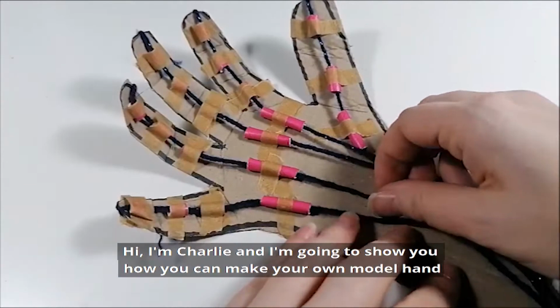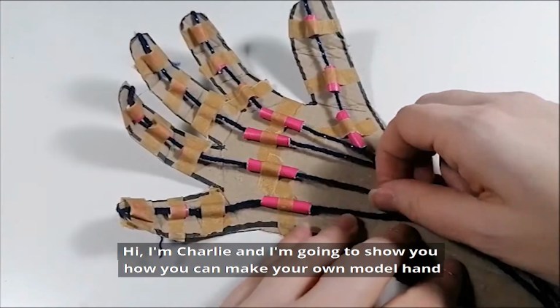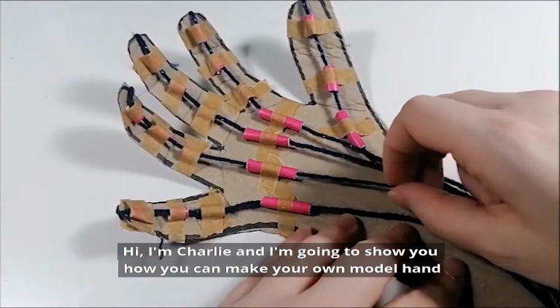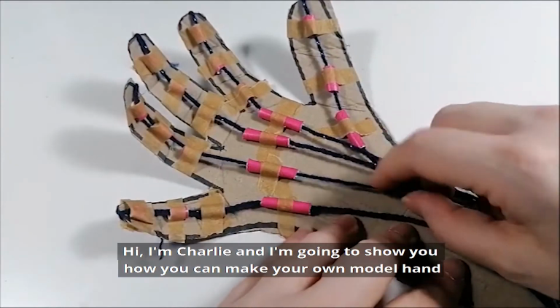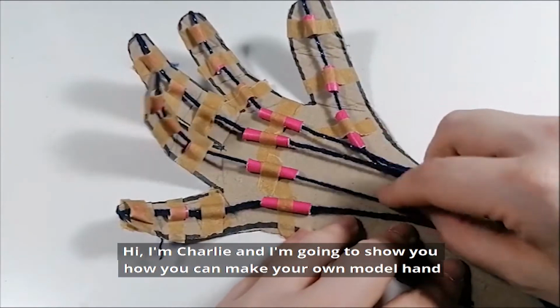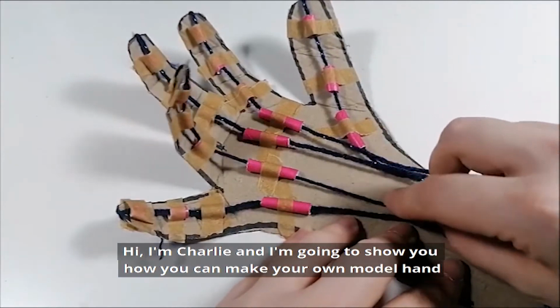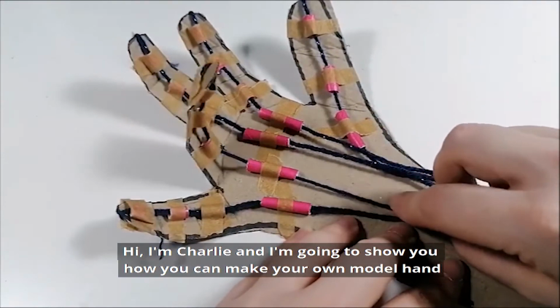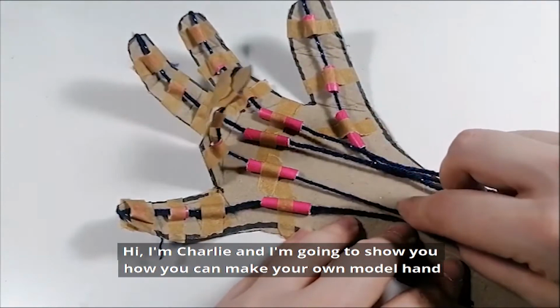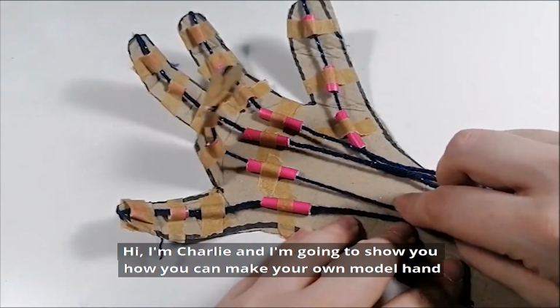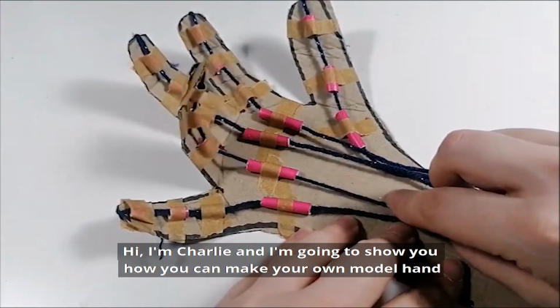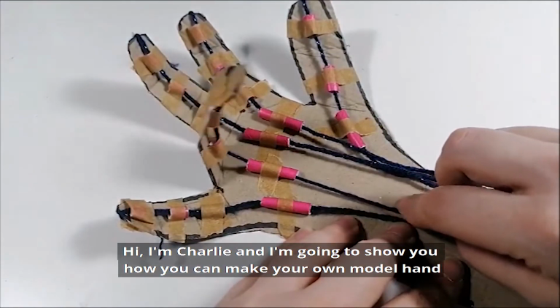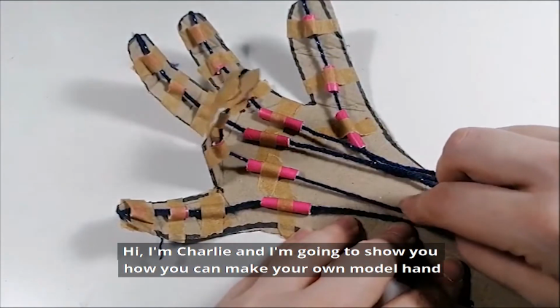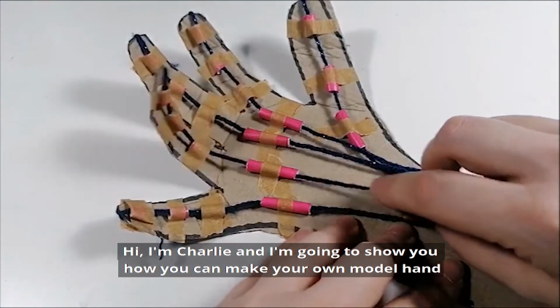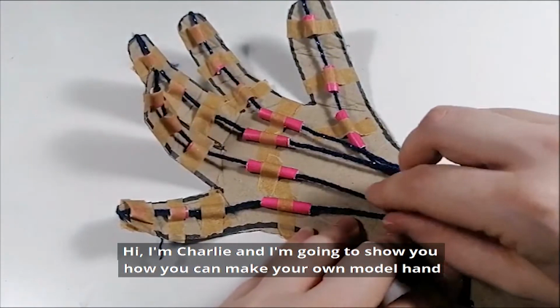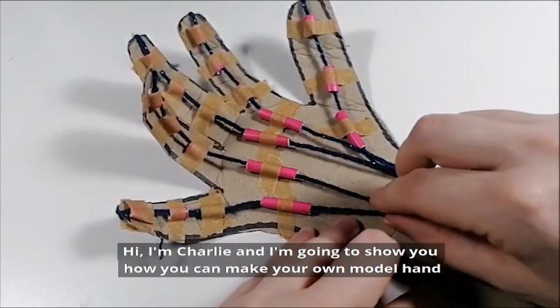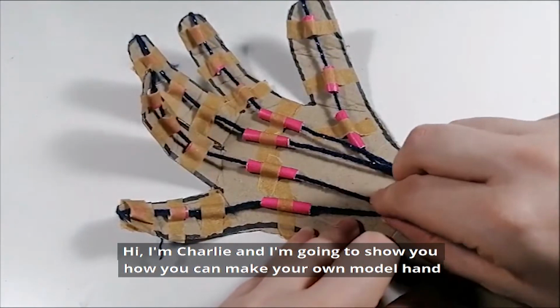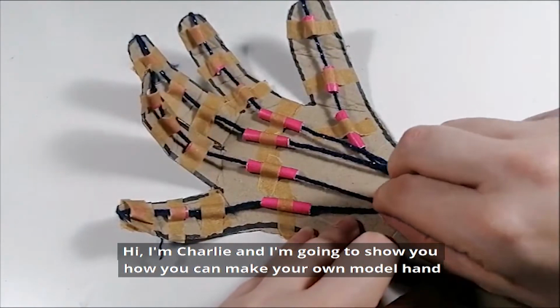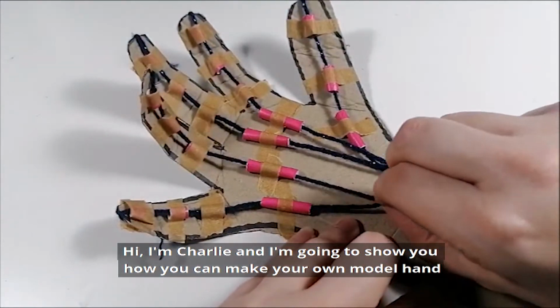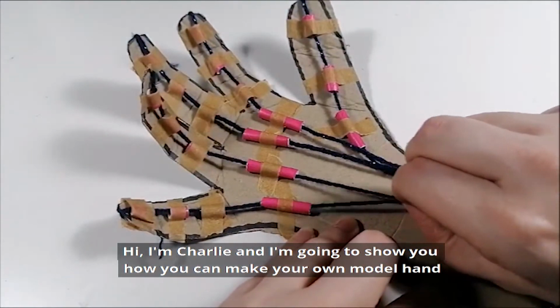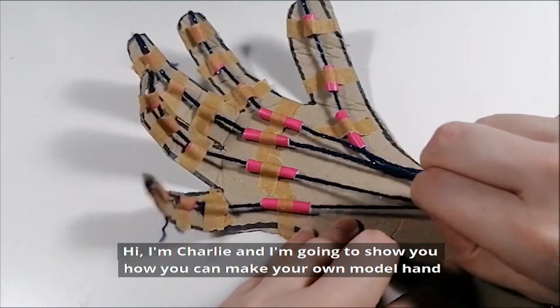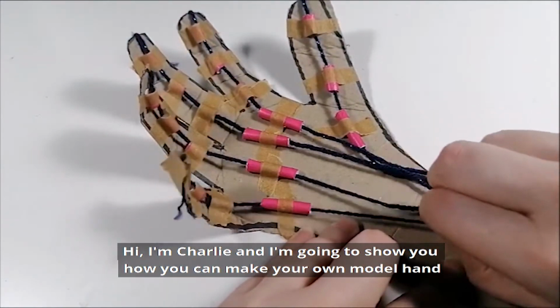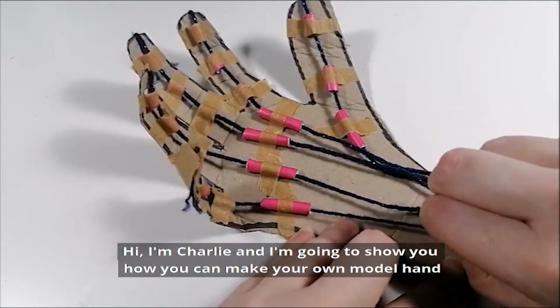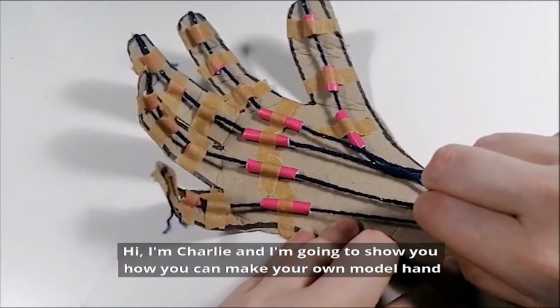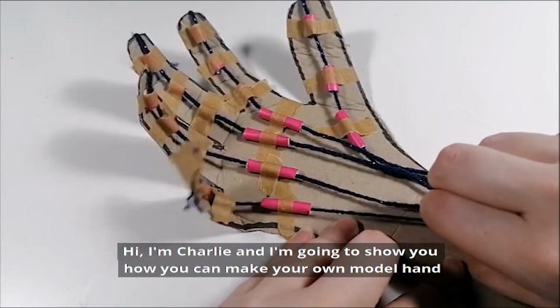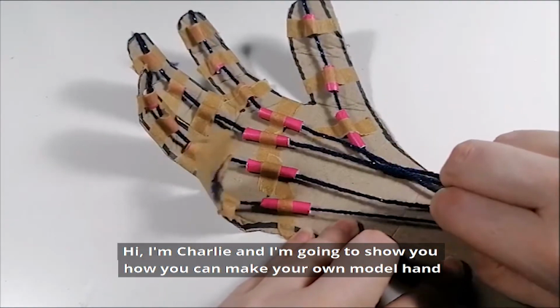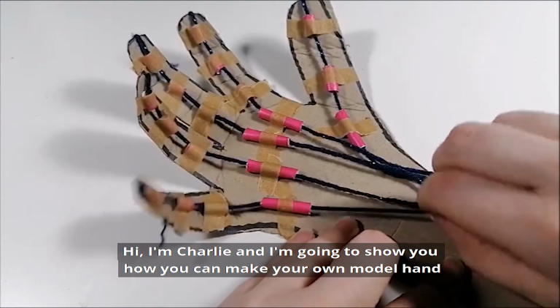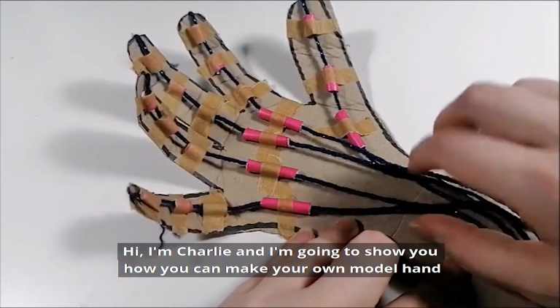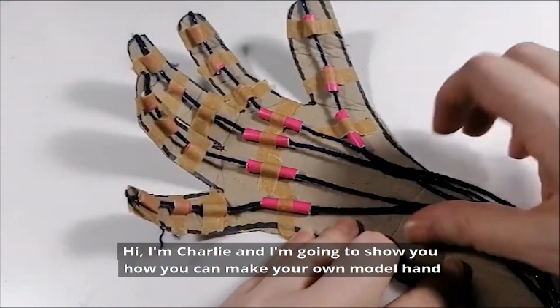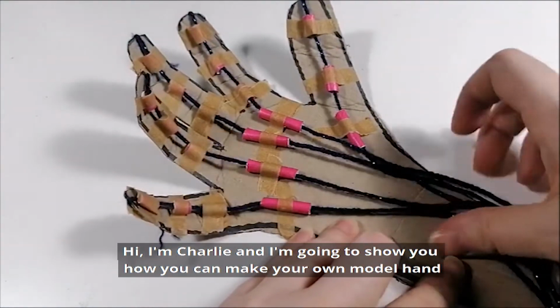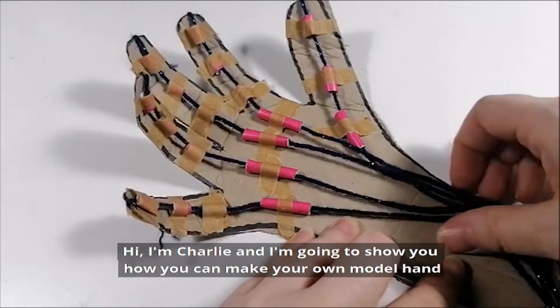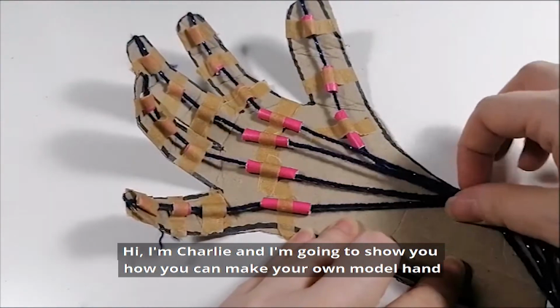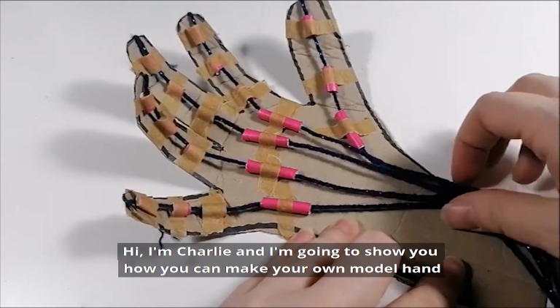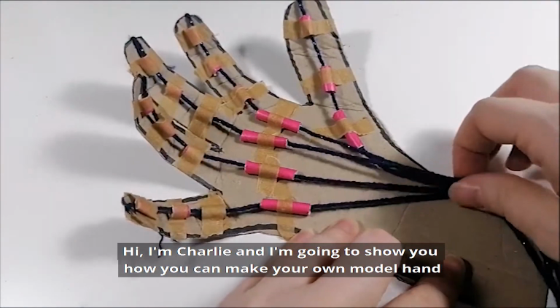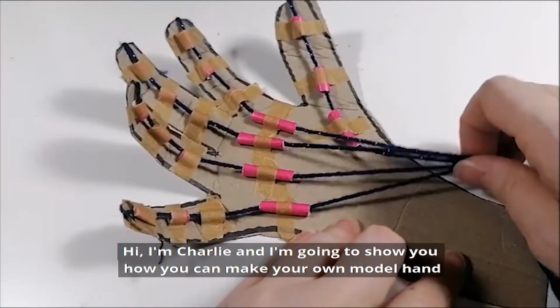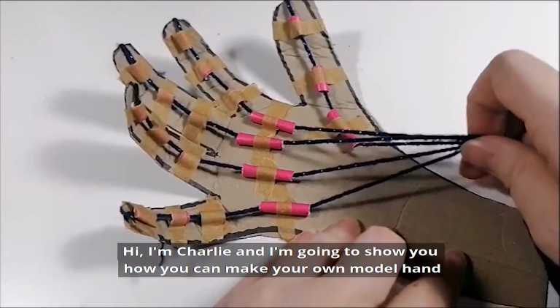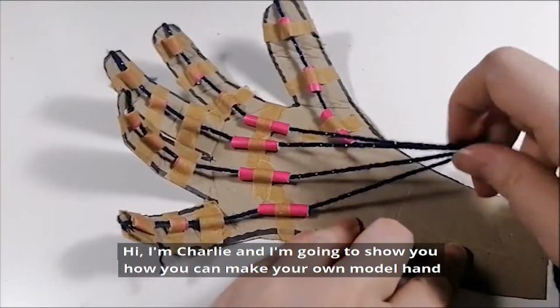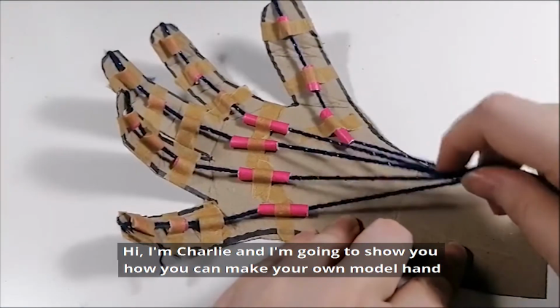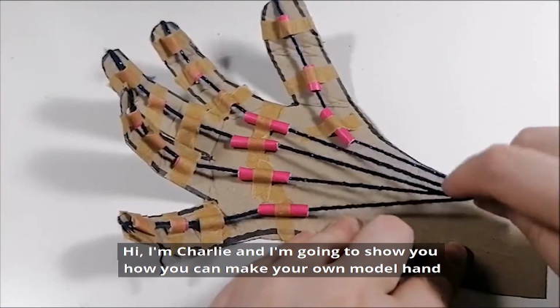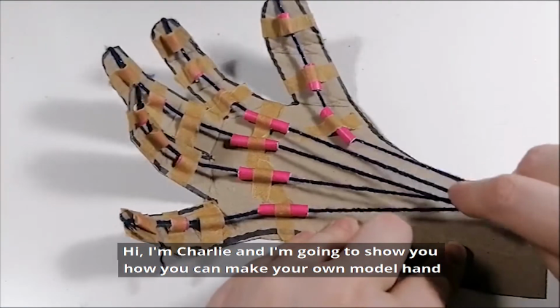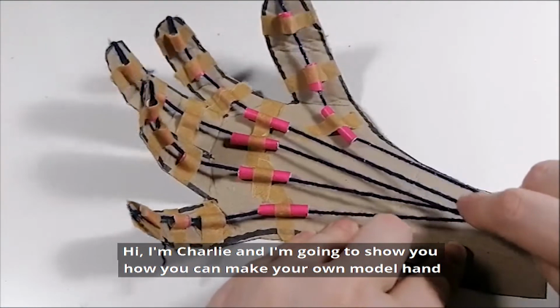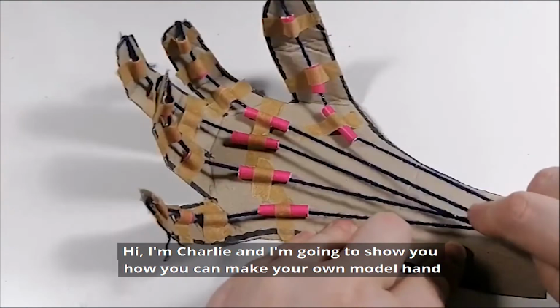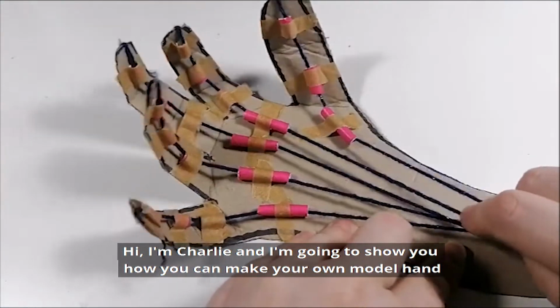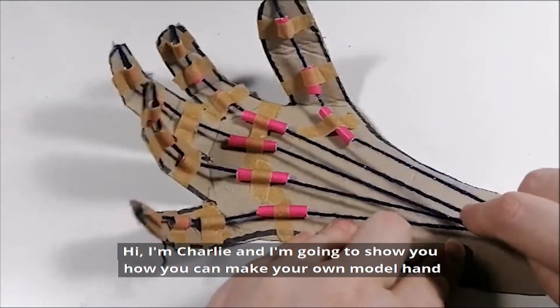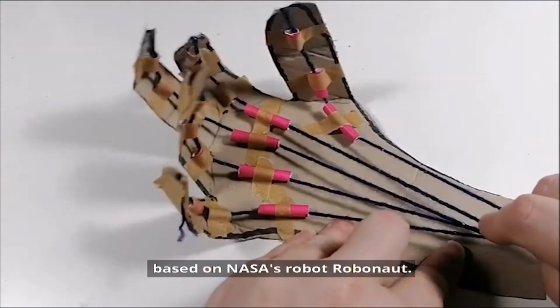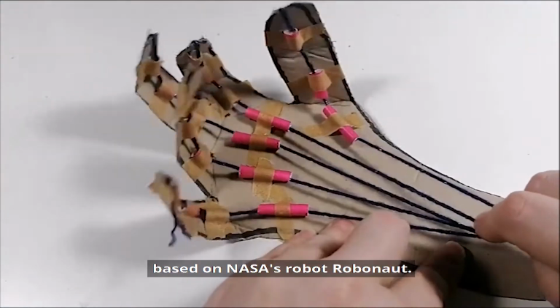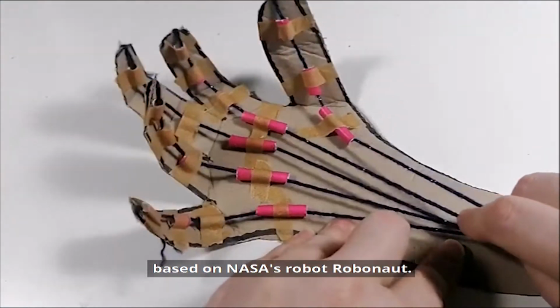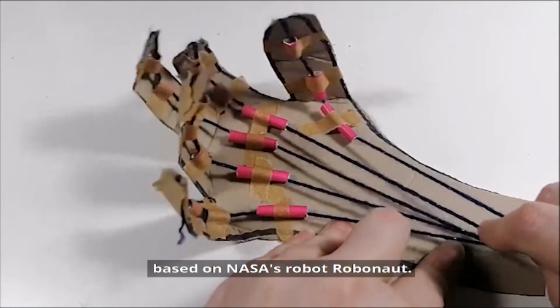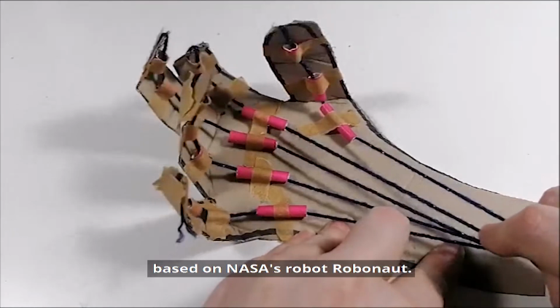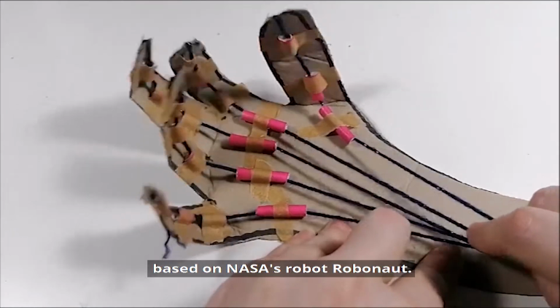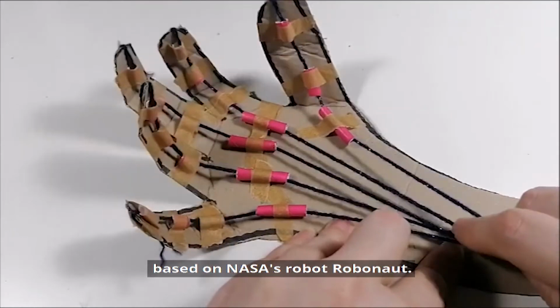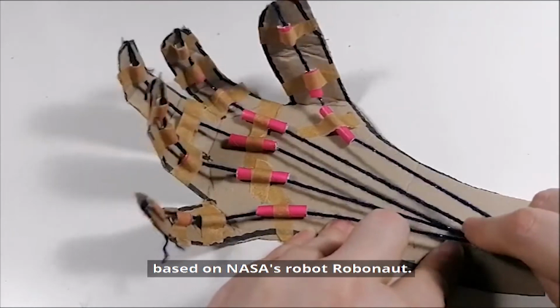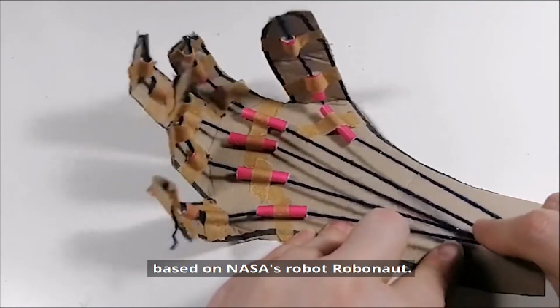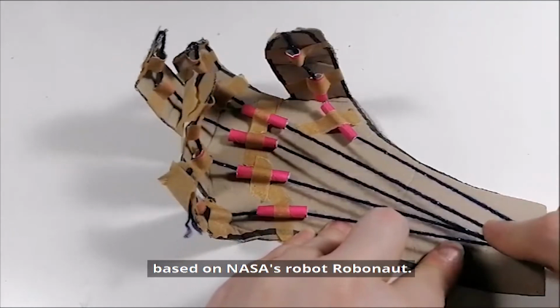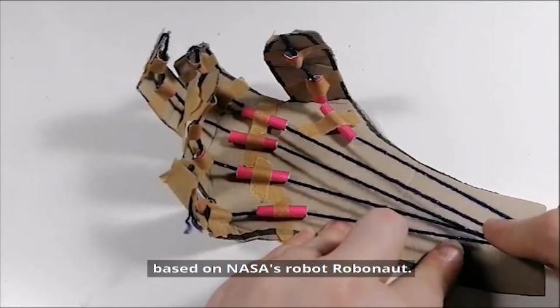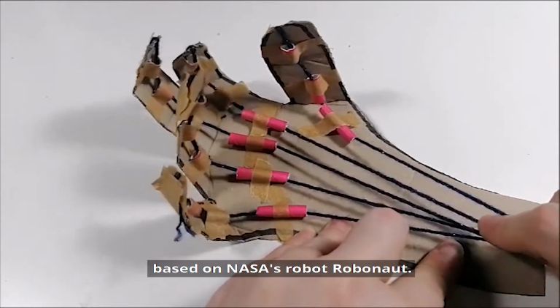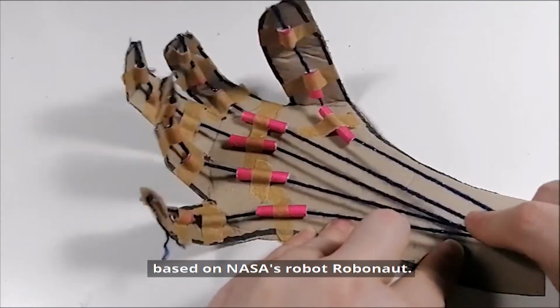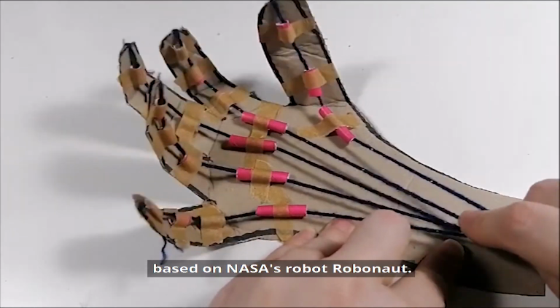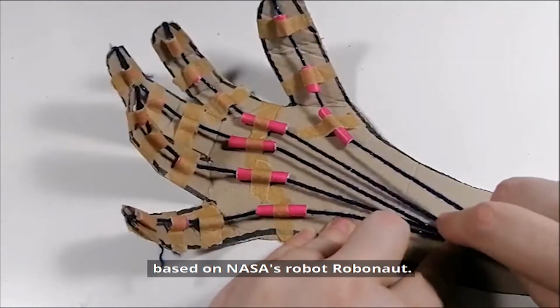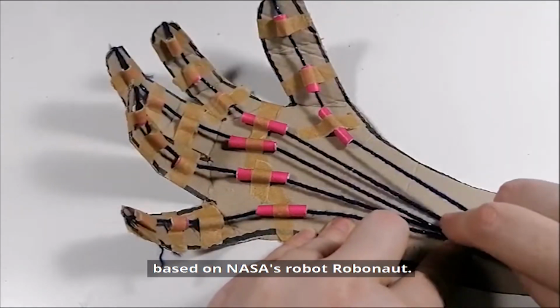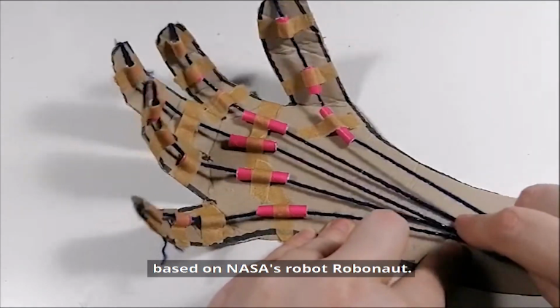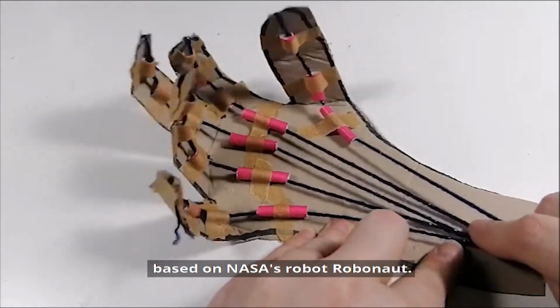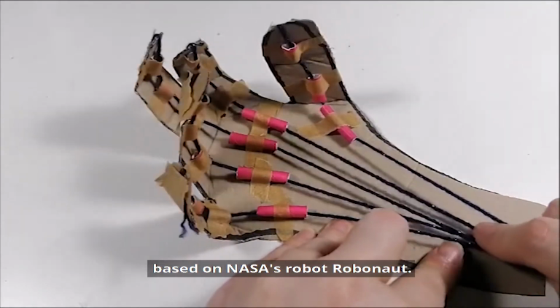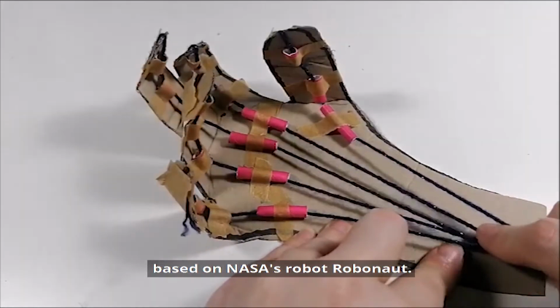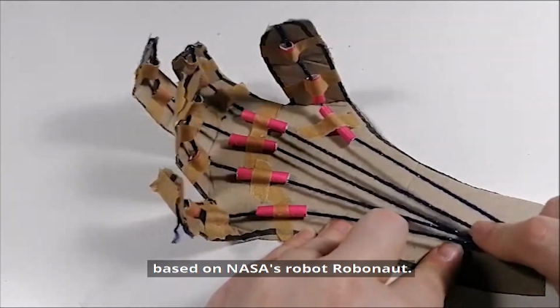Hi, I'm Charlie and I'm going to show you how you can make your own model hand based on NASA's robot, Robonaut.